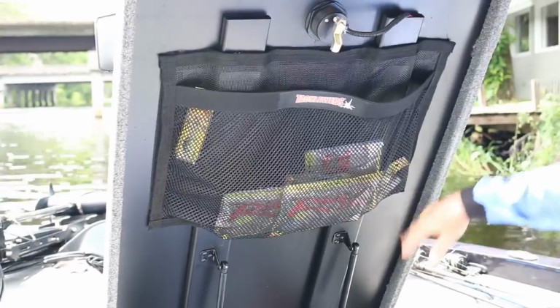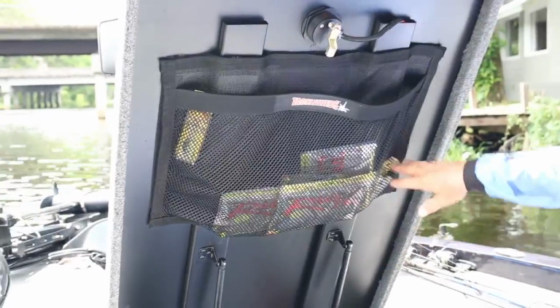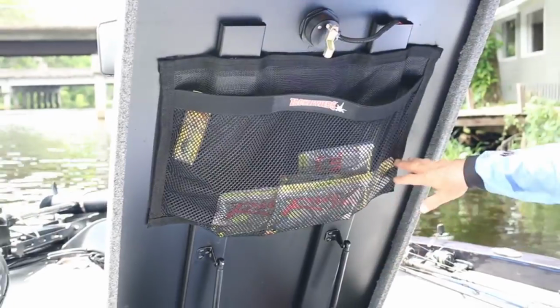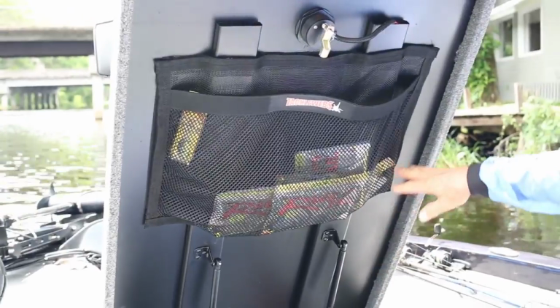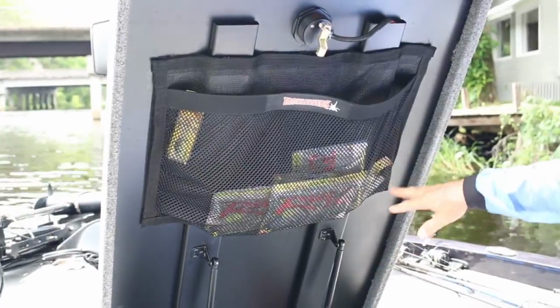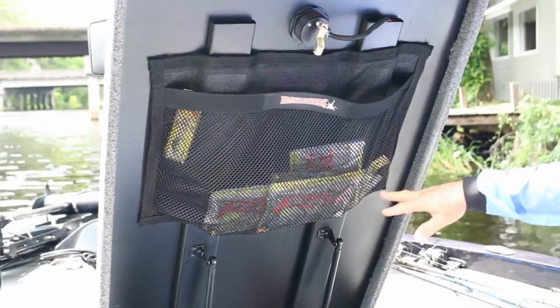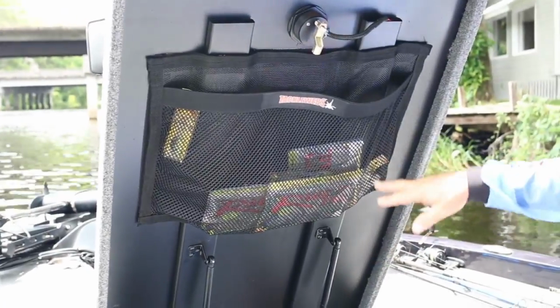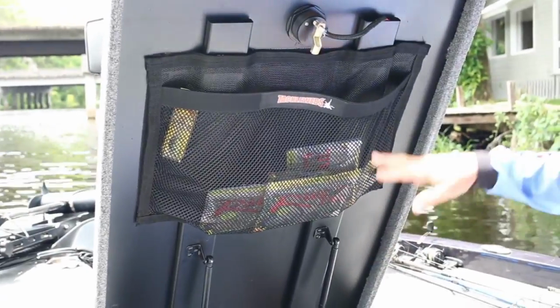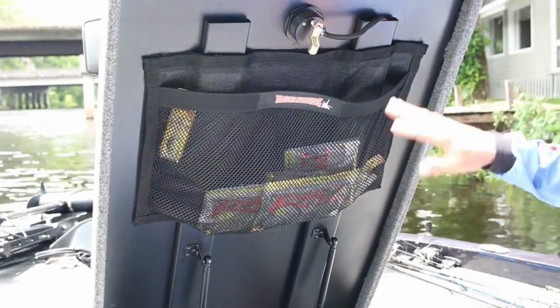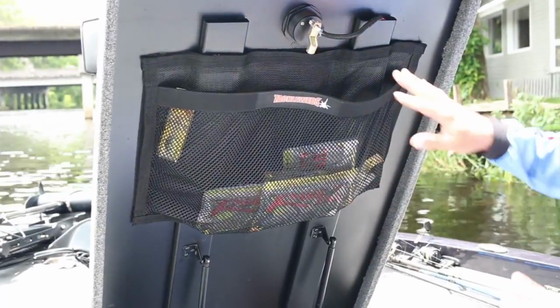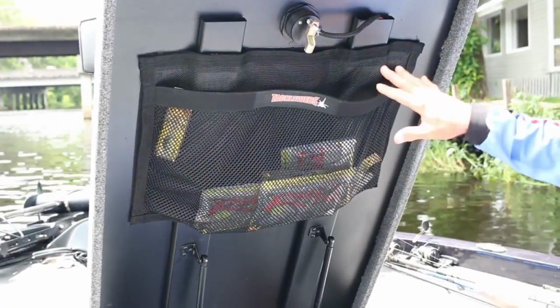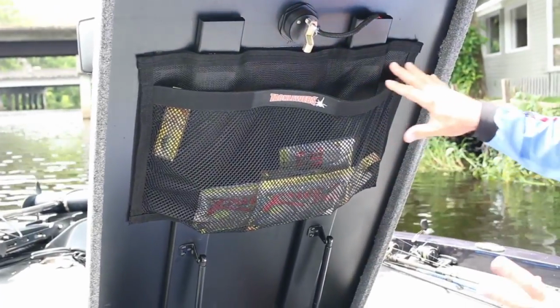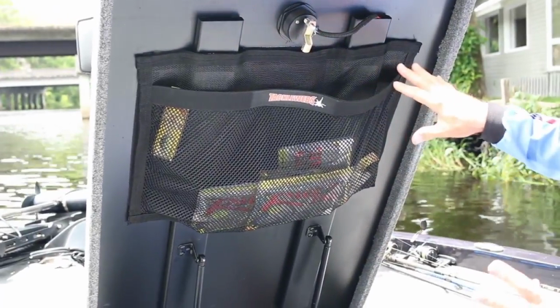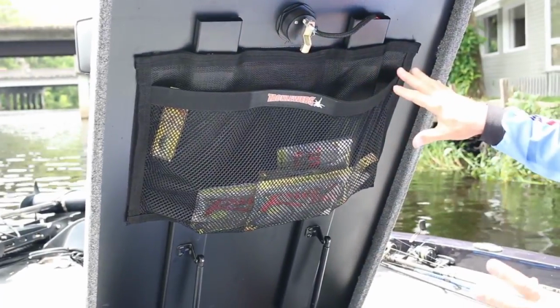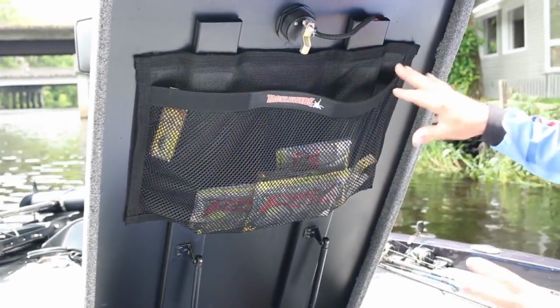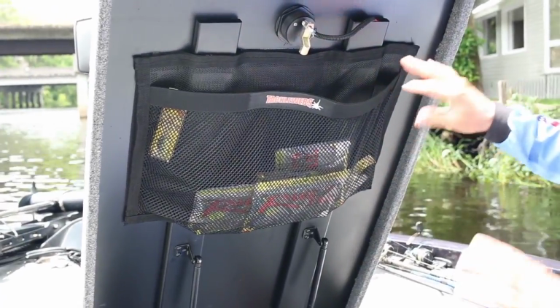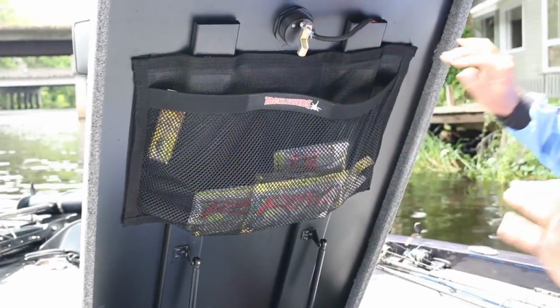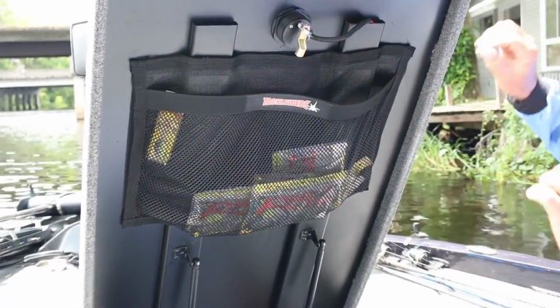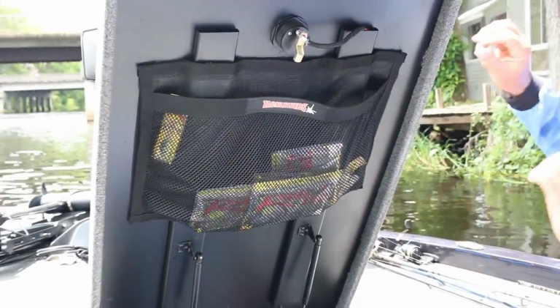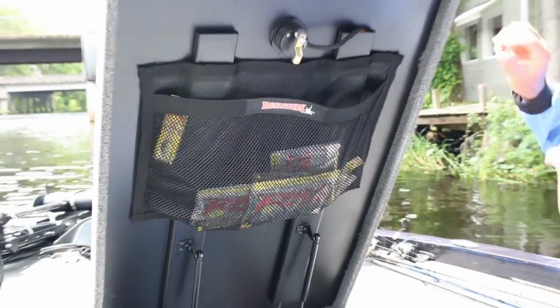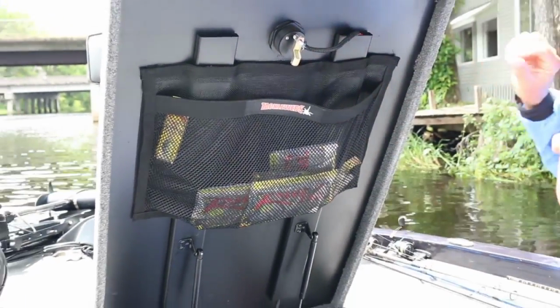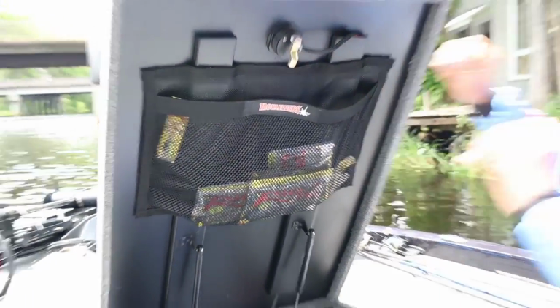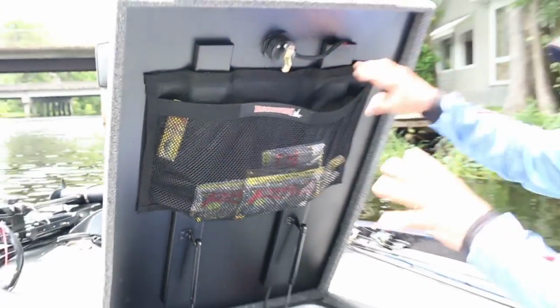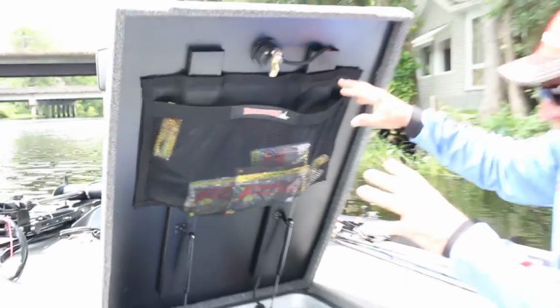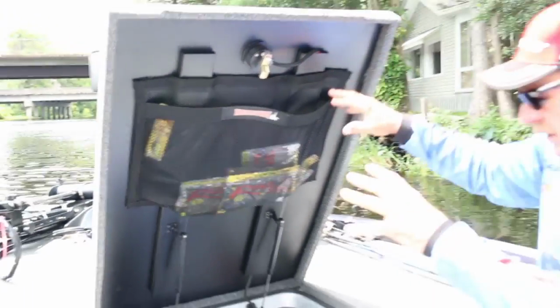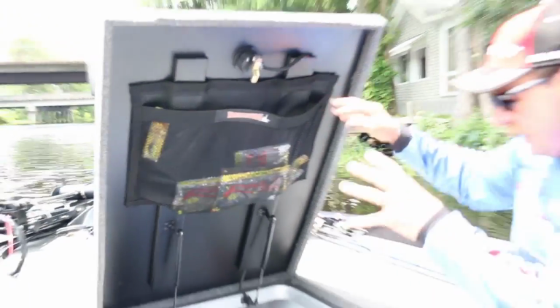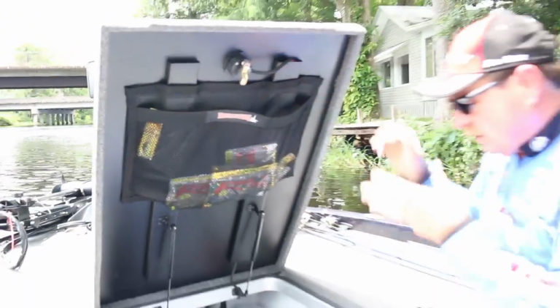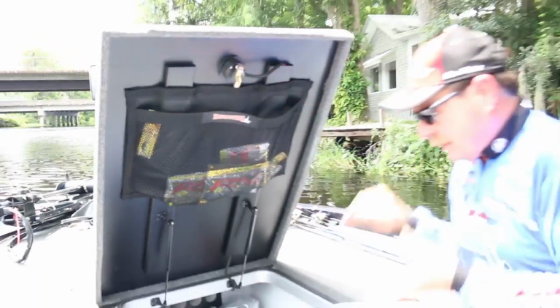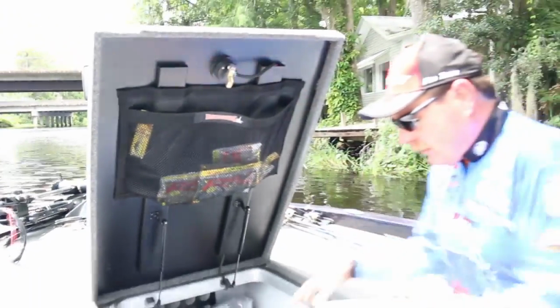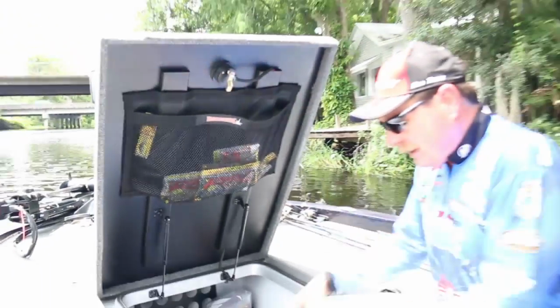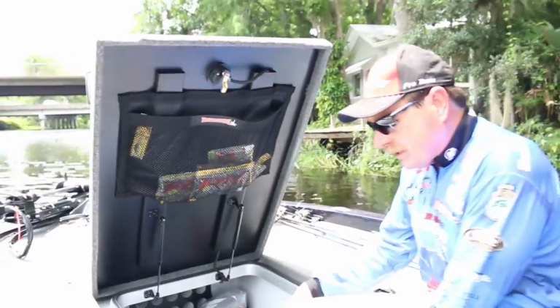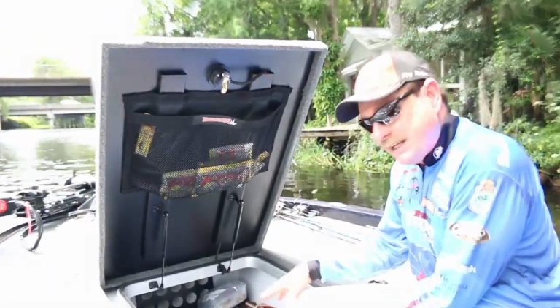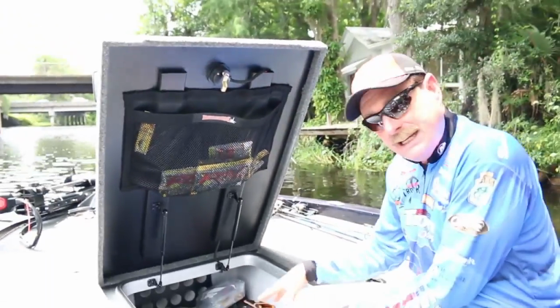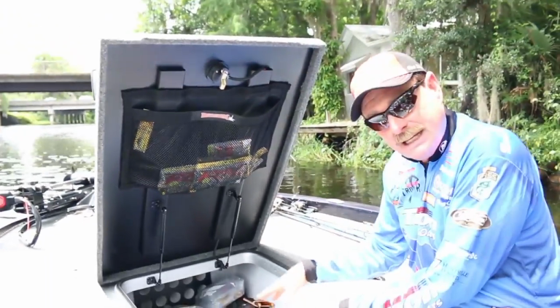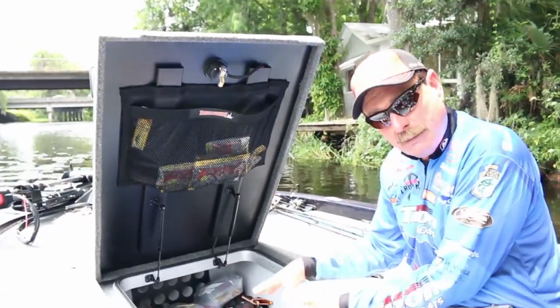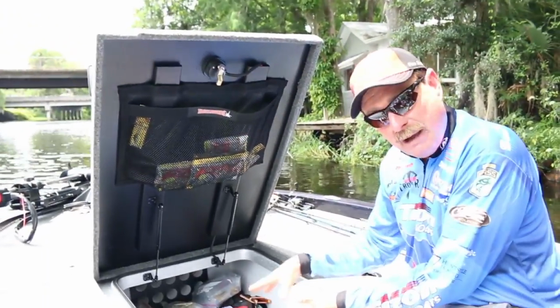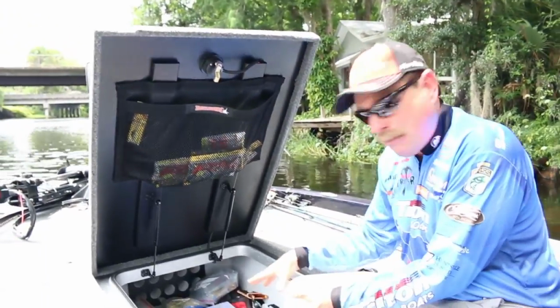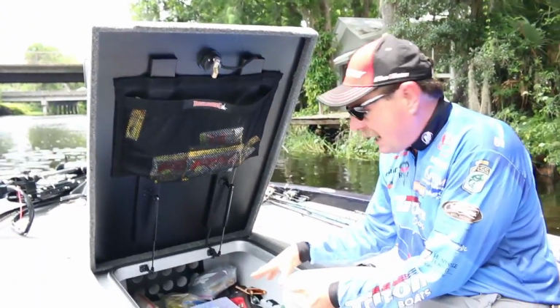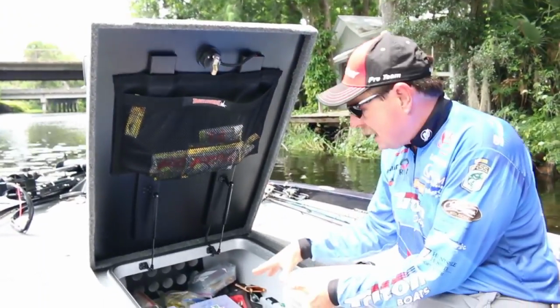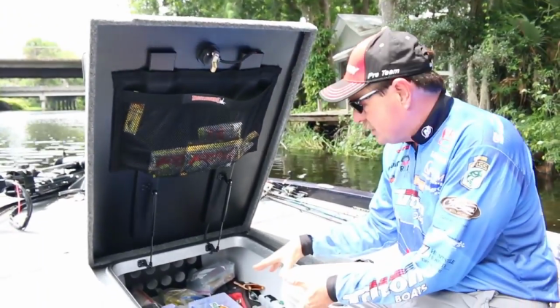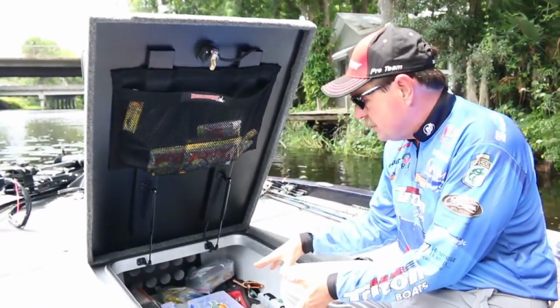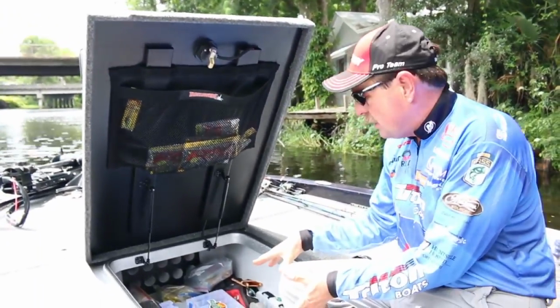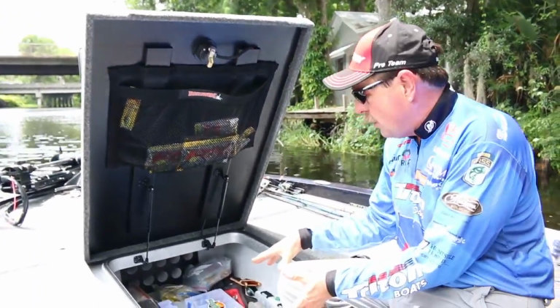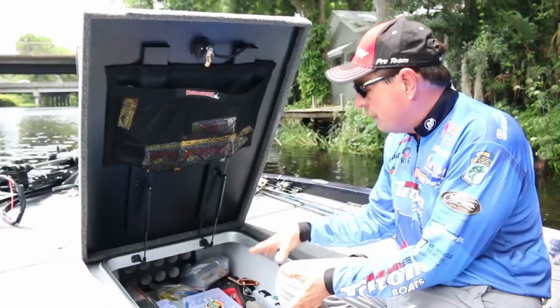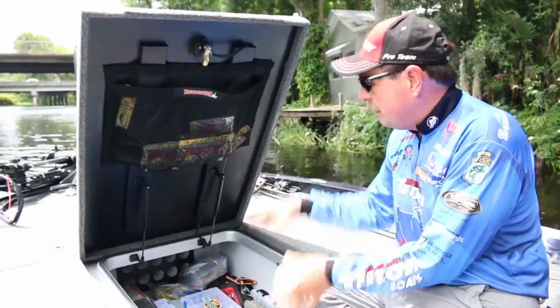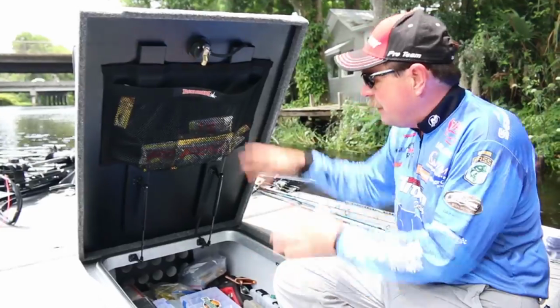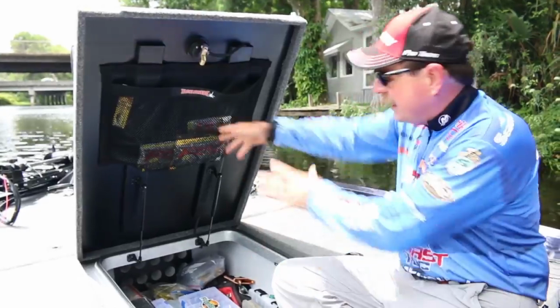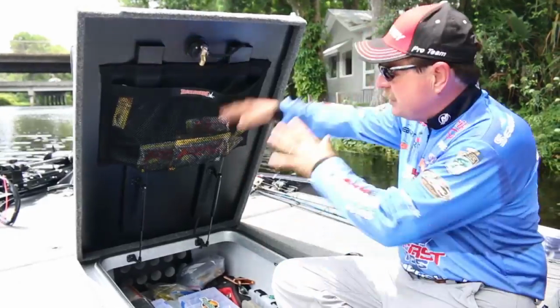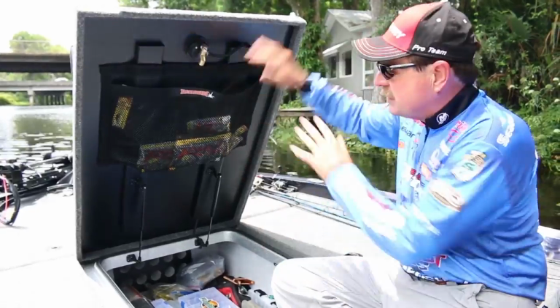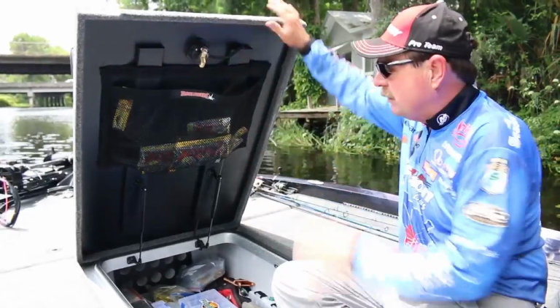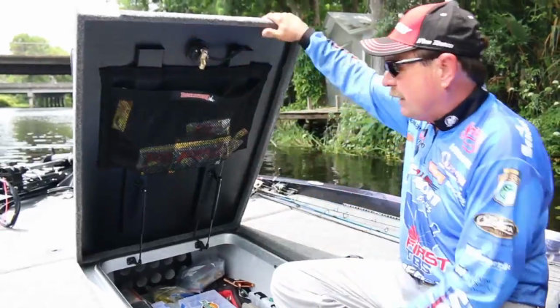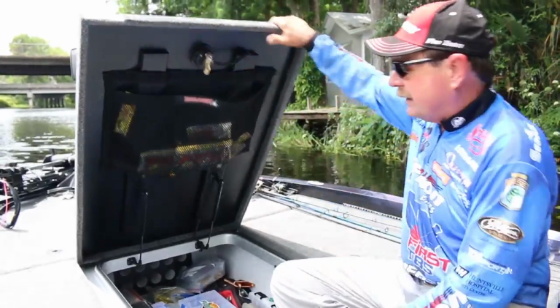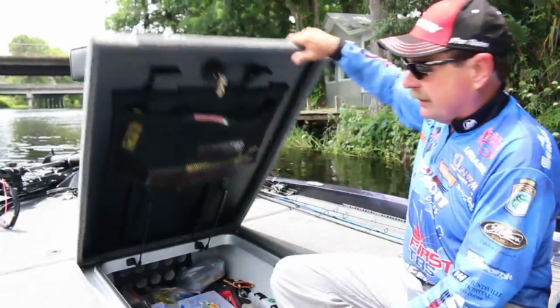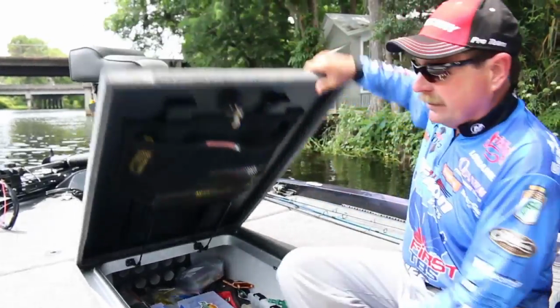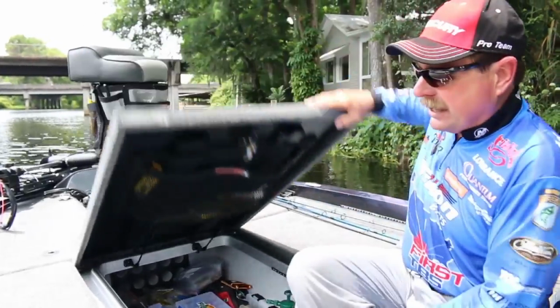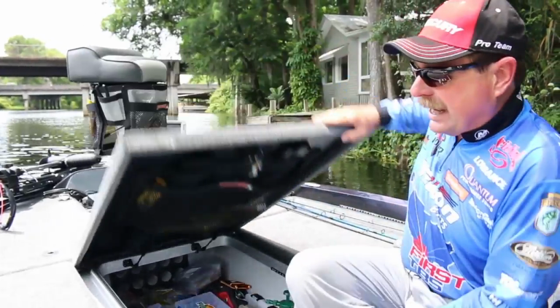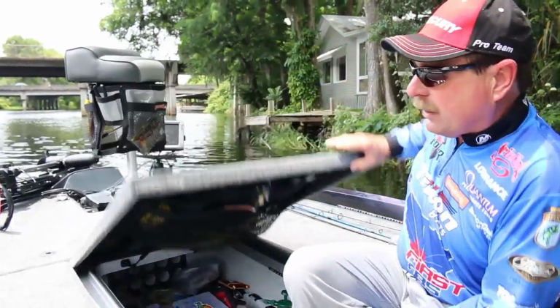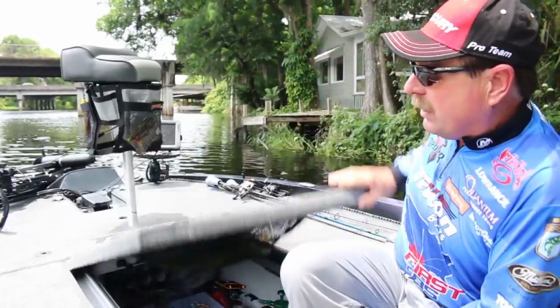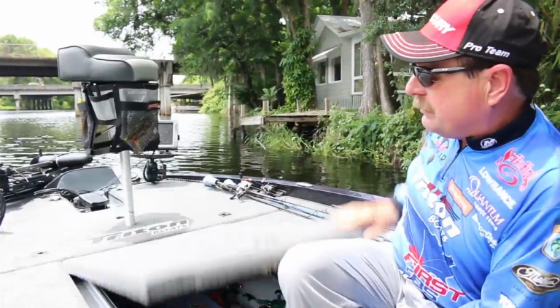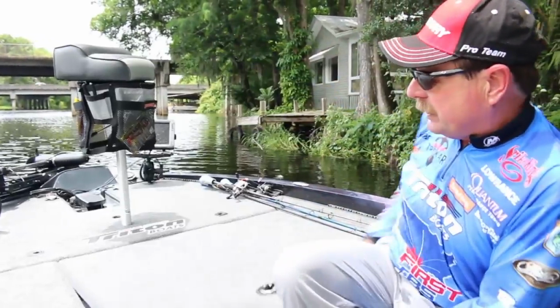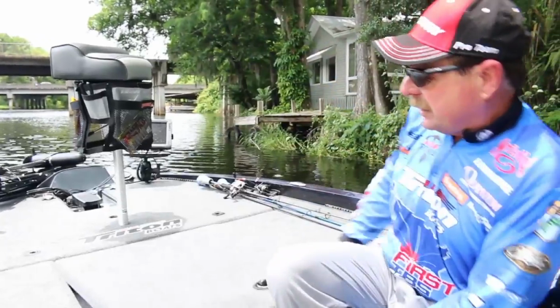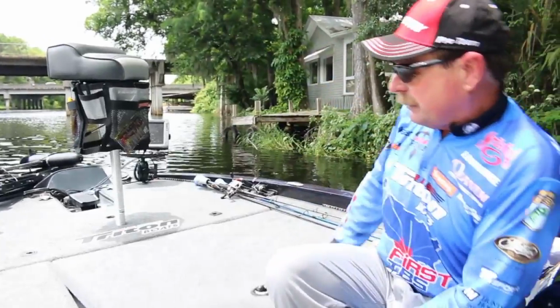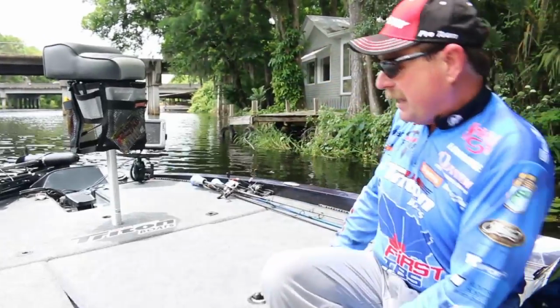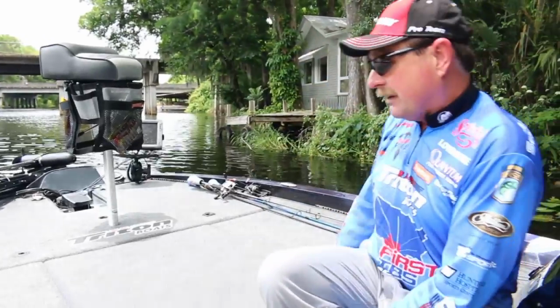Throw a few crank baits or whatever in here and then I can just get to them. I don't have to dig into my boxes and open them up. I just go right there in the tackle webs and get them out.